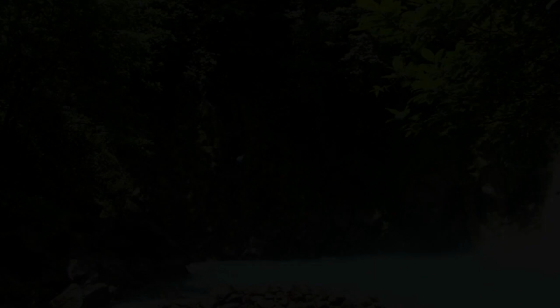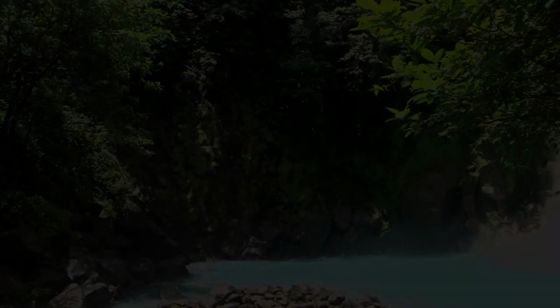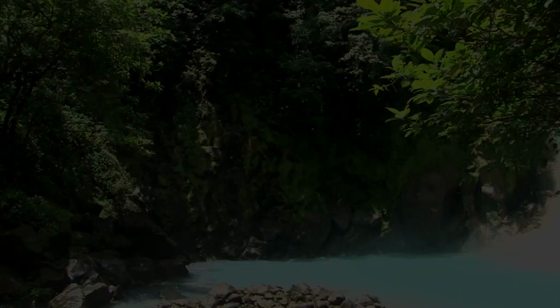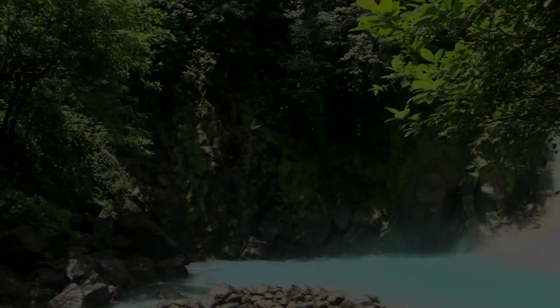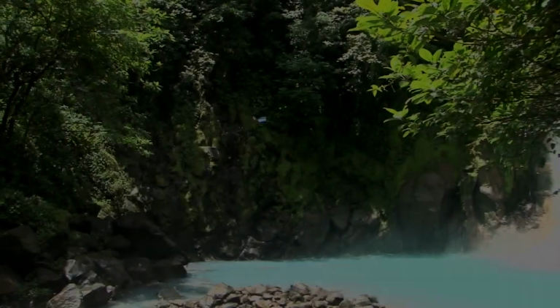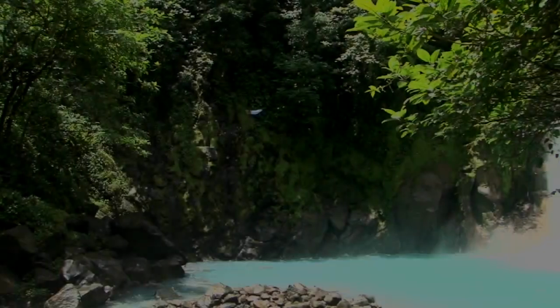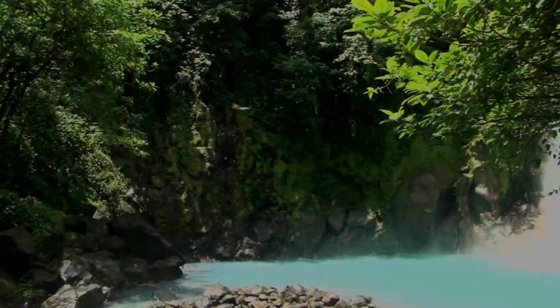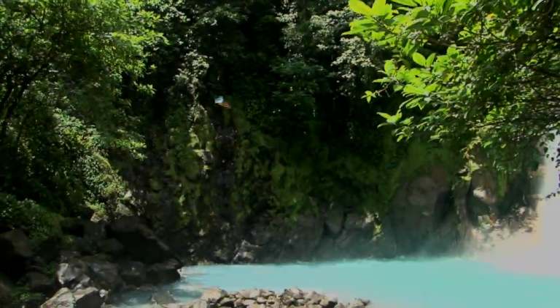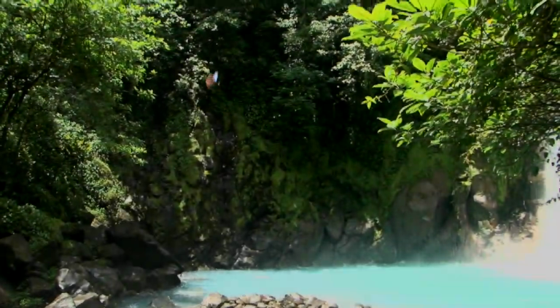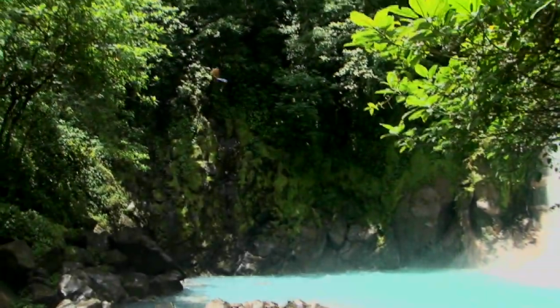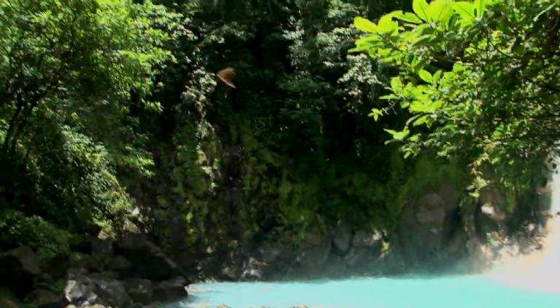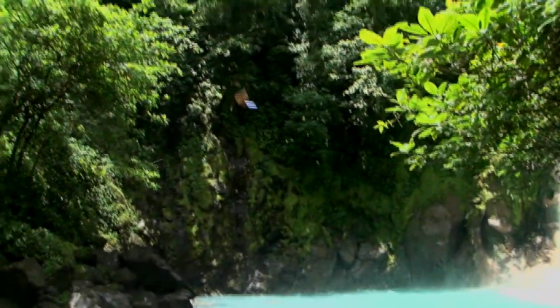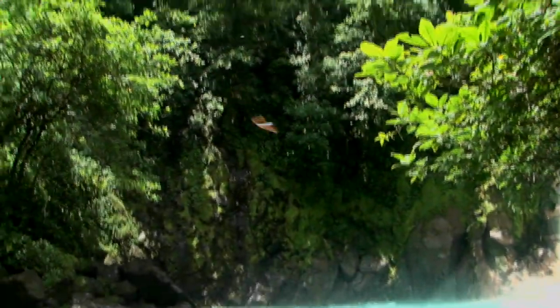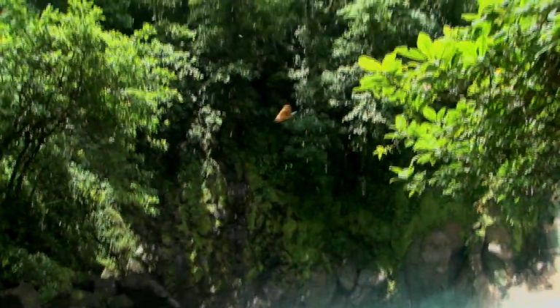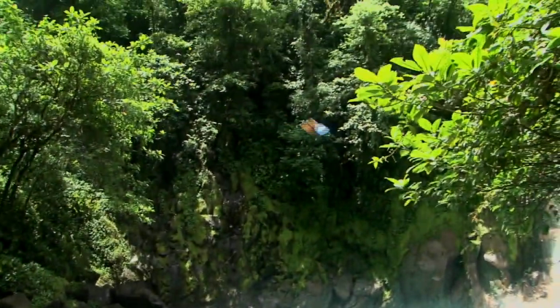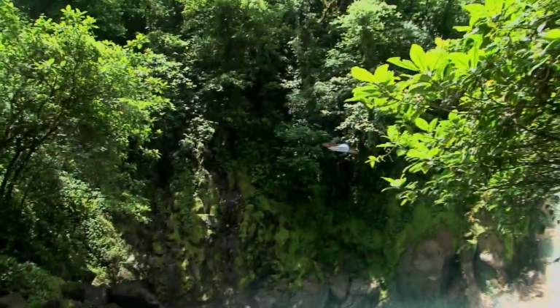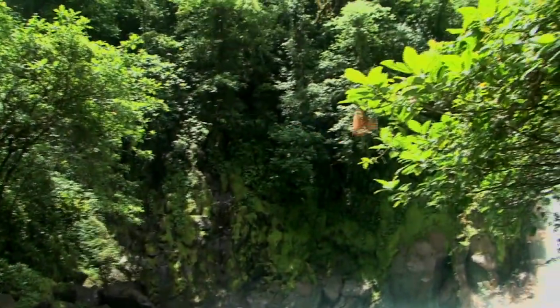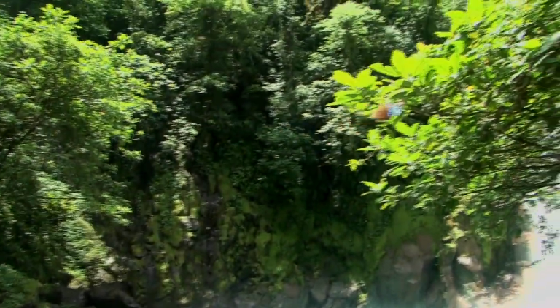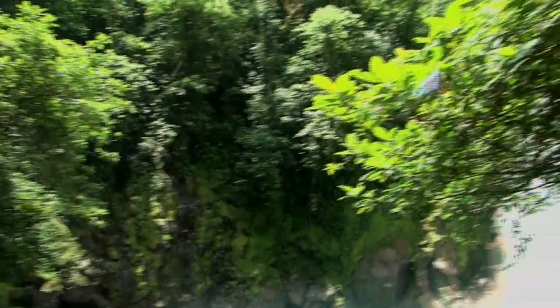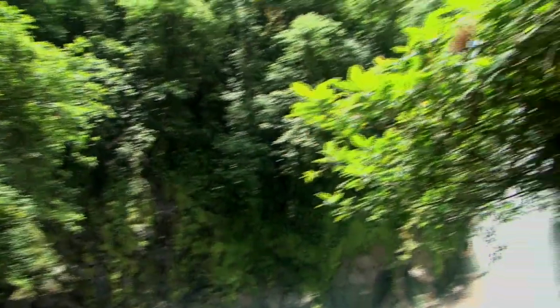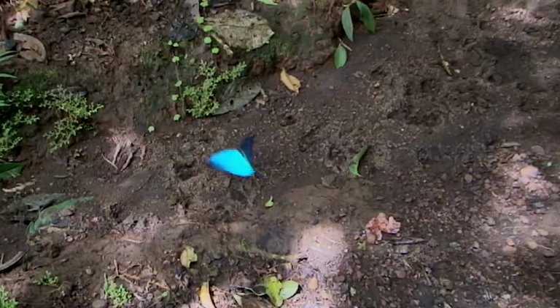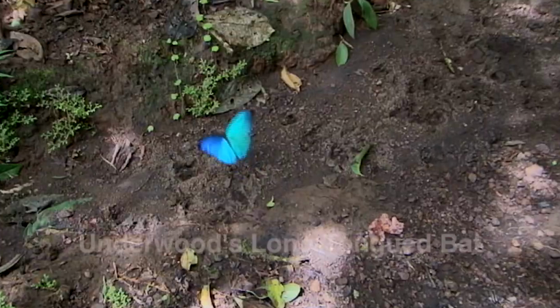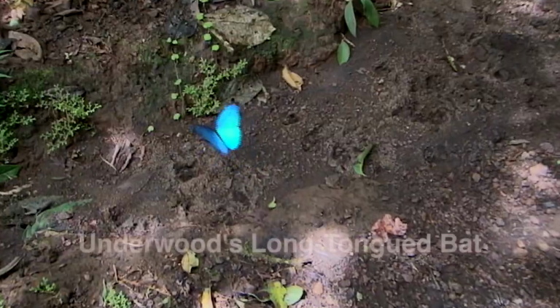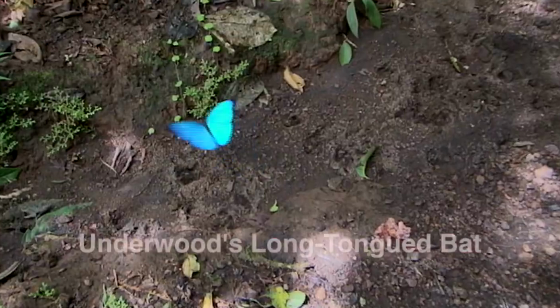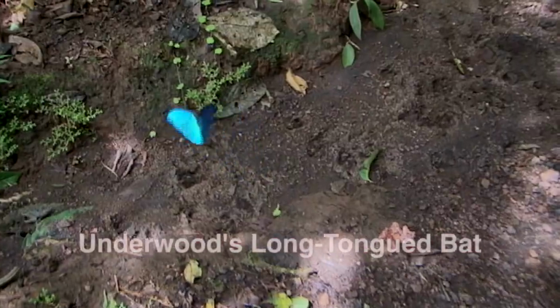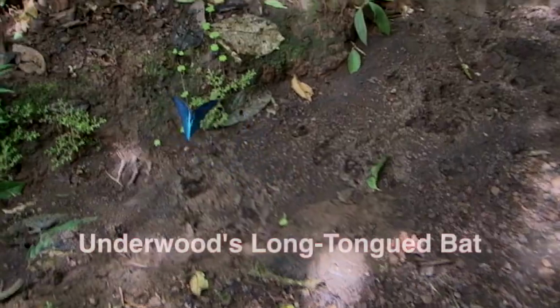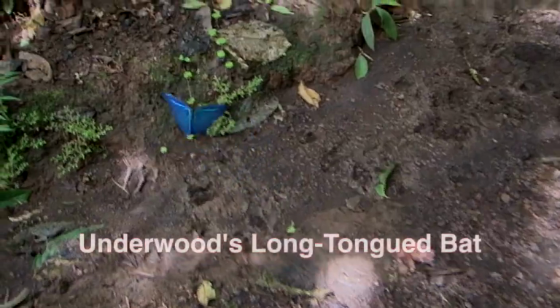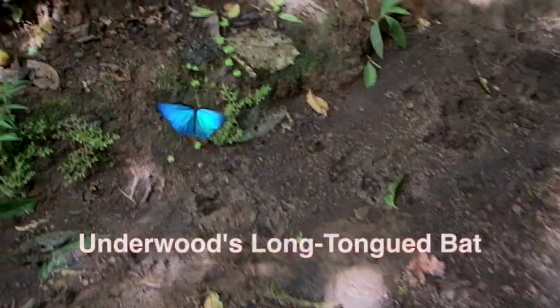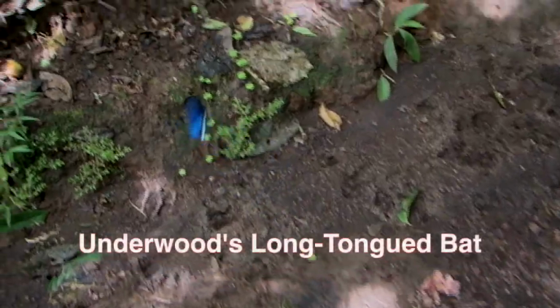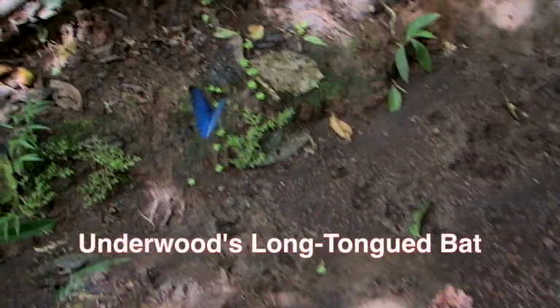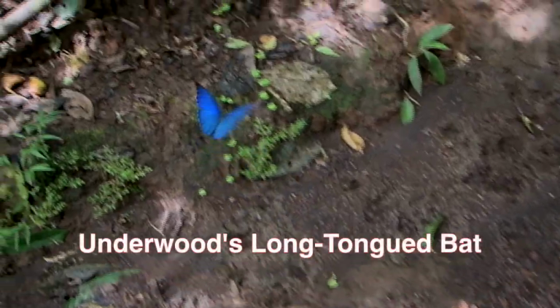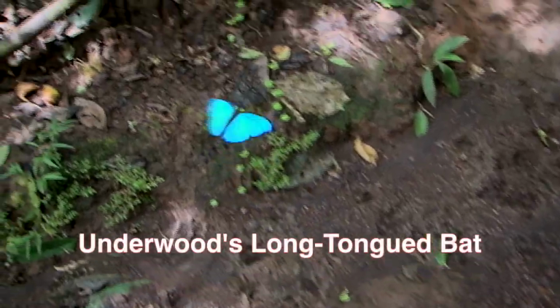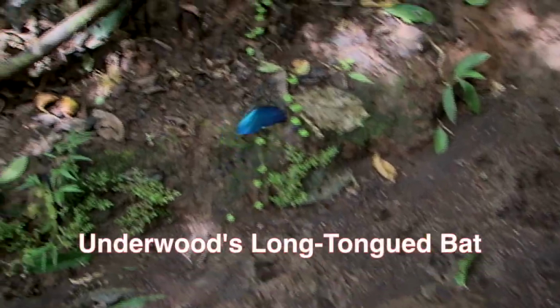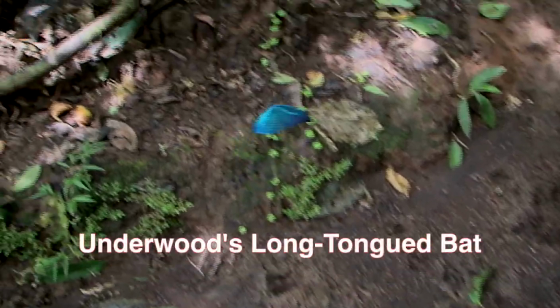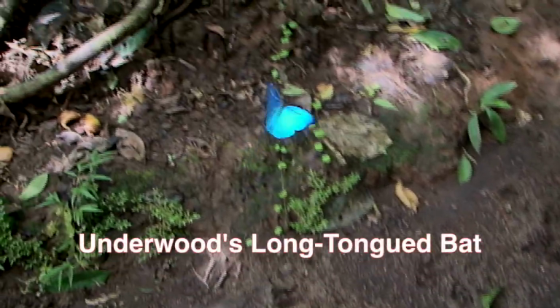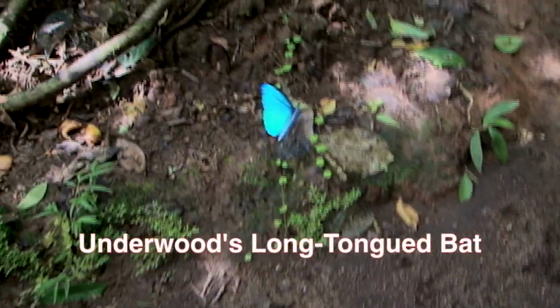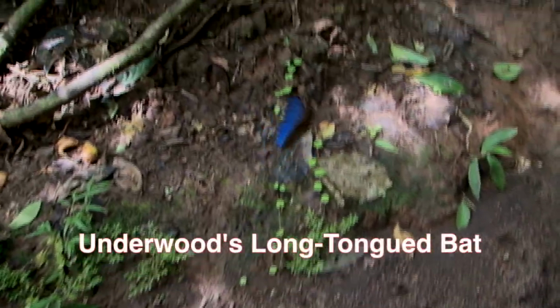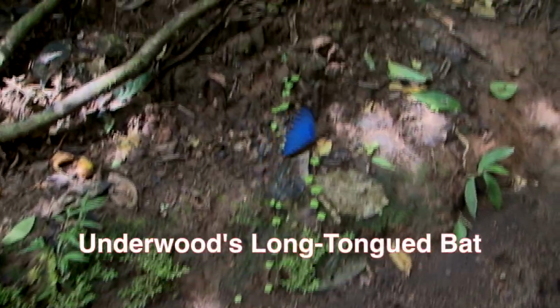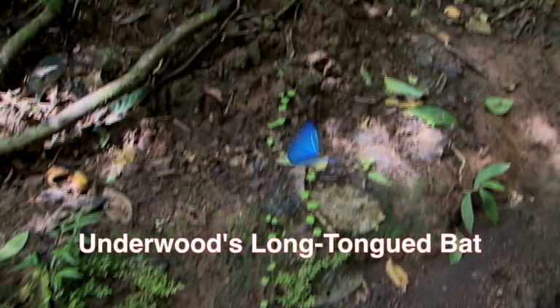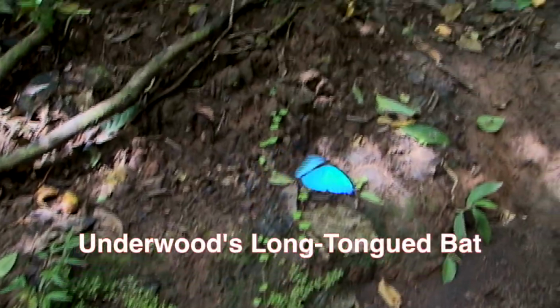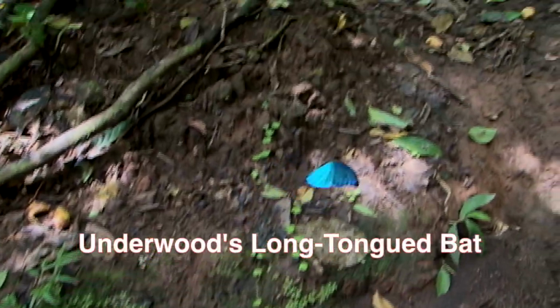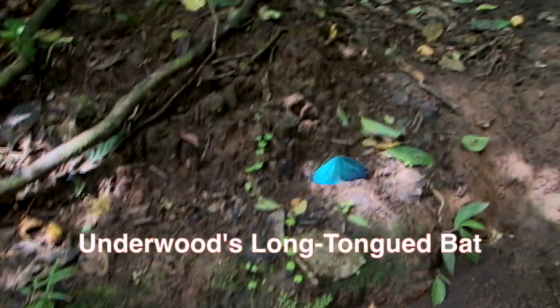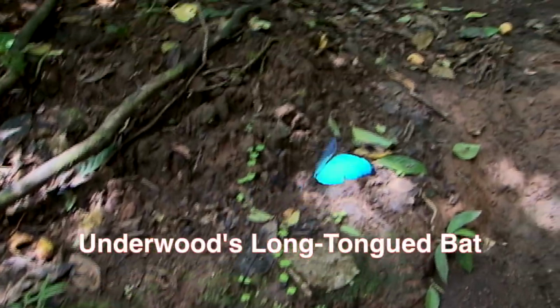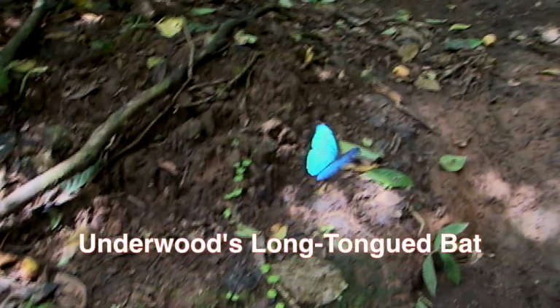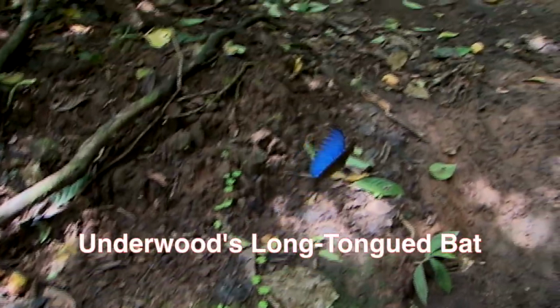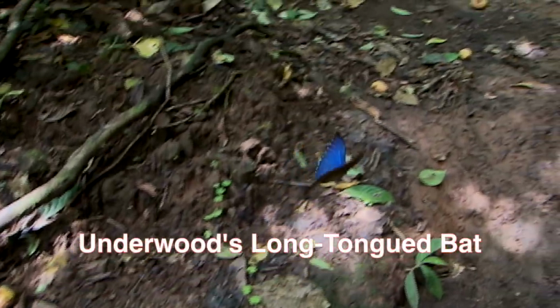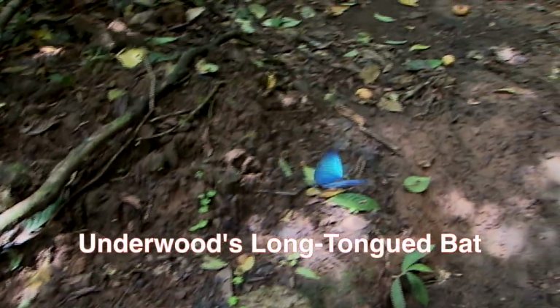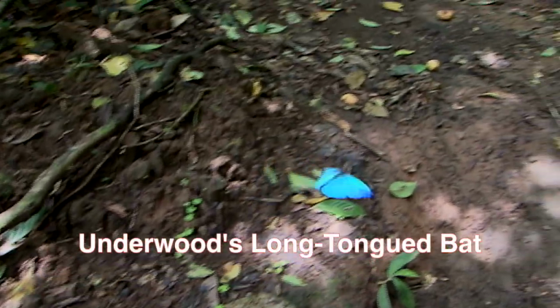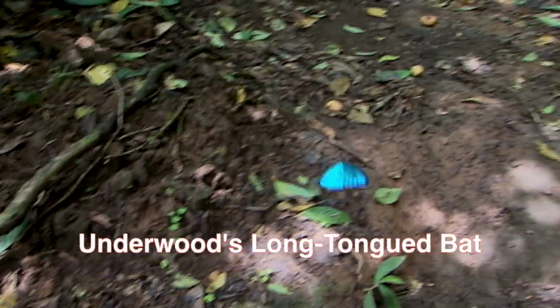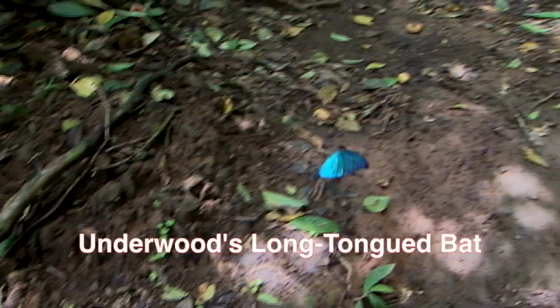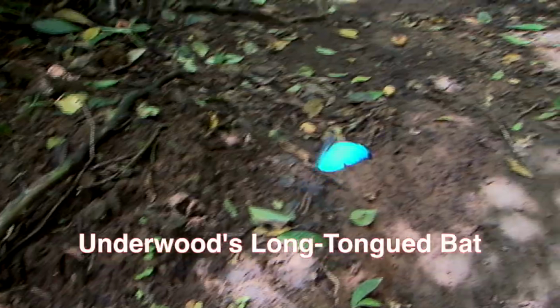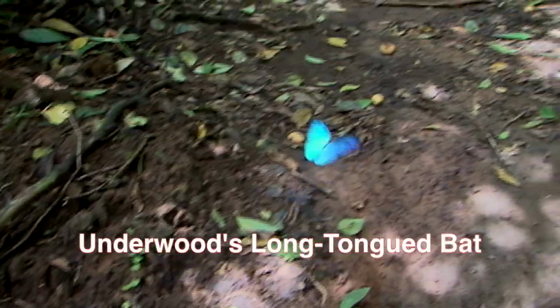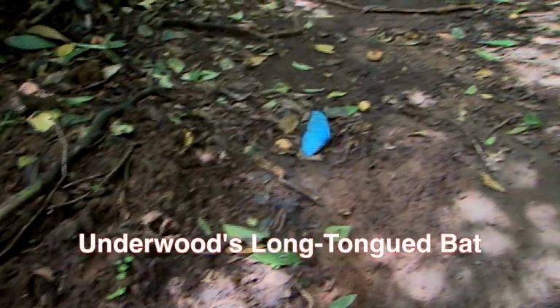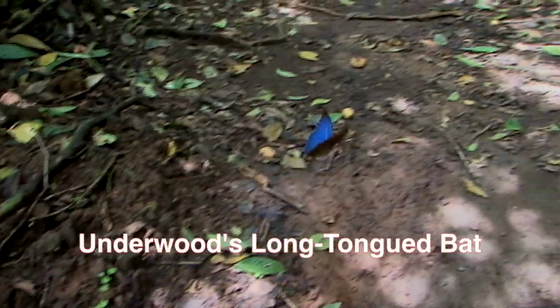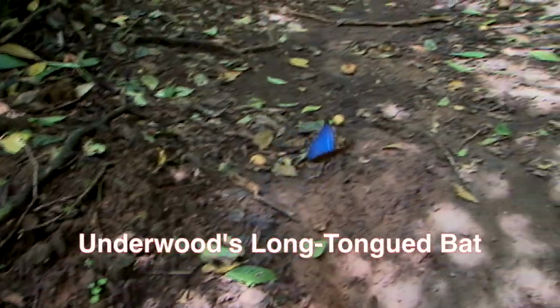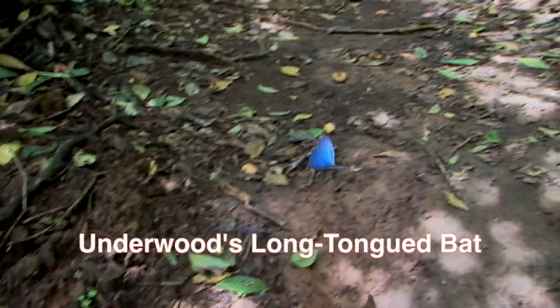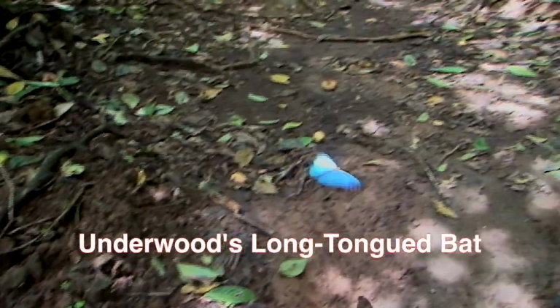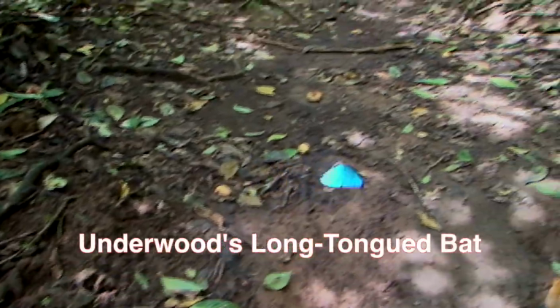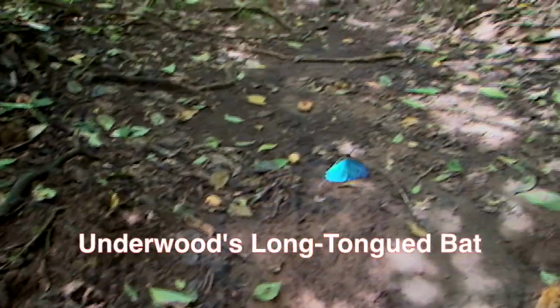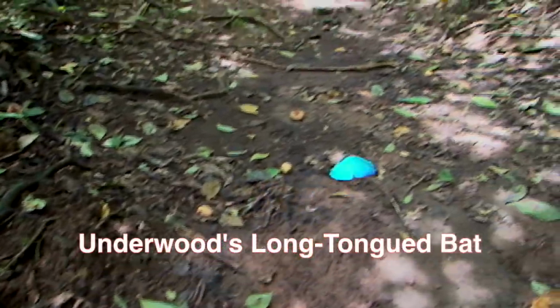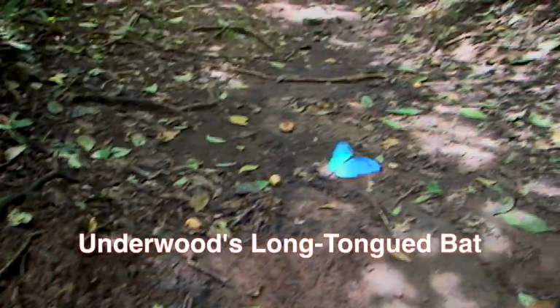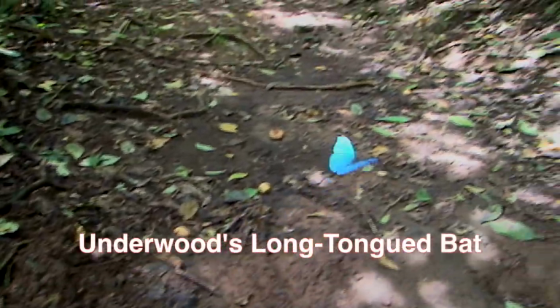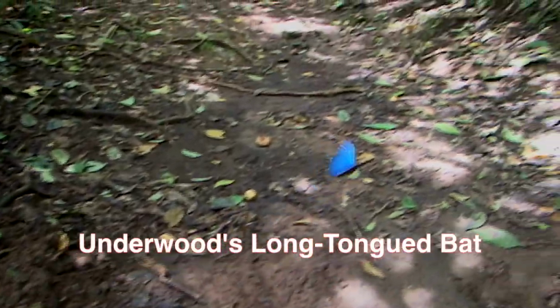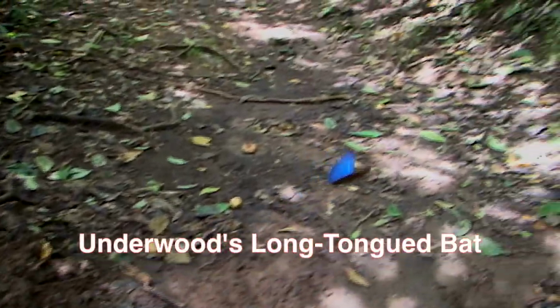Okay, this is not a bat. It's the blue morpho butterfly, but it does have a connection to this bat.